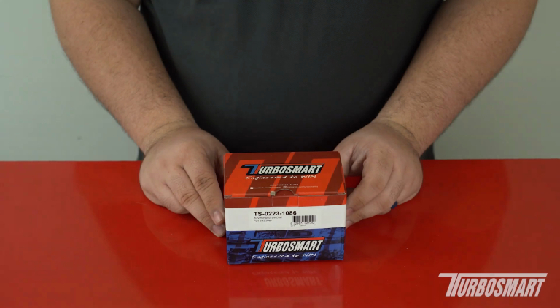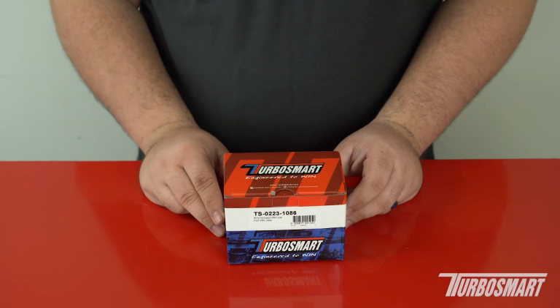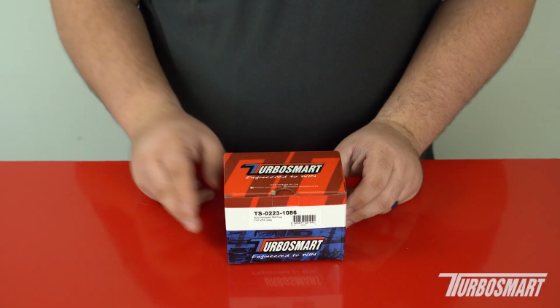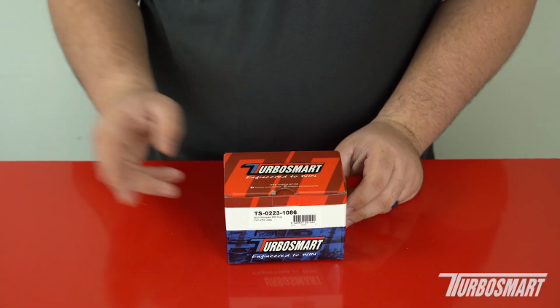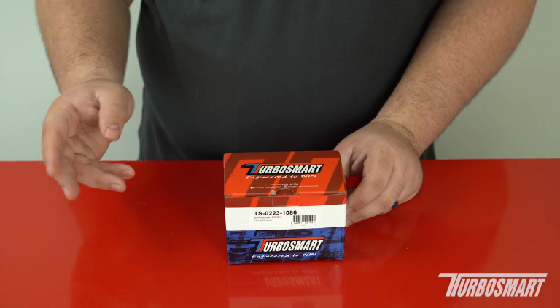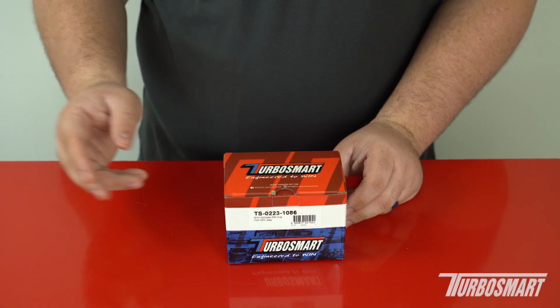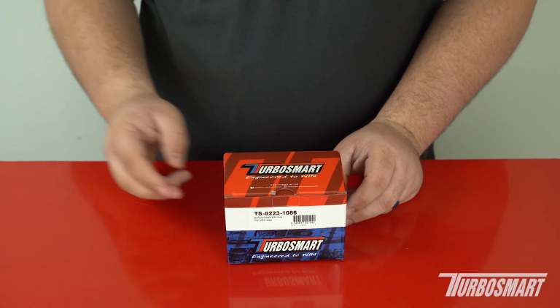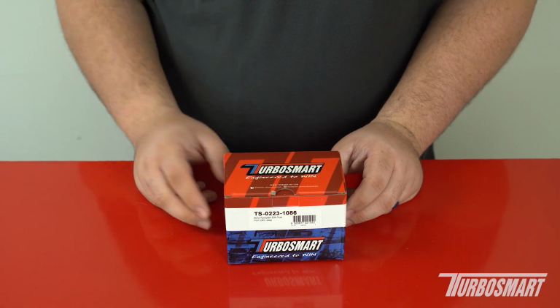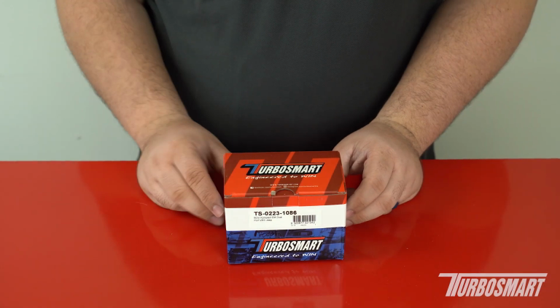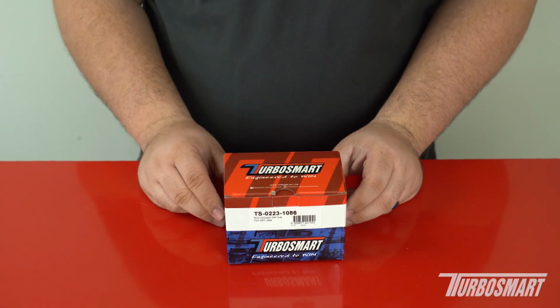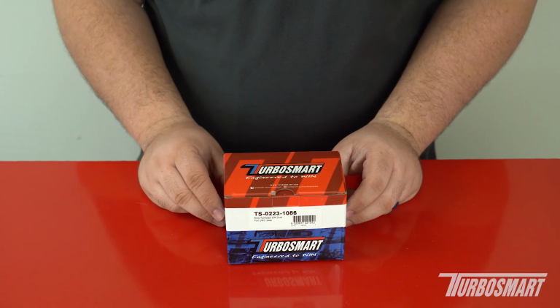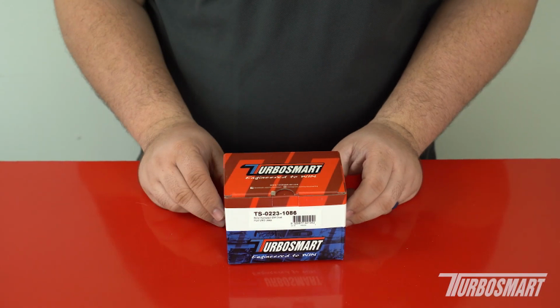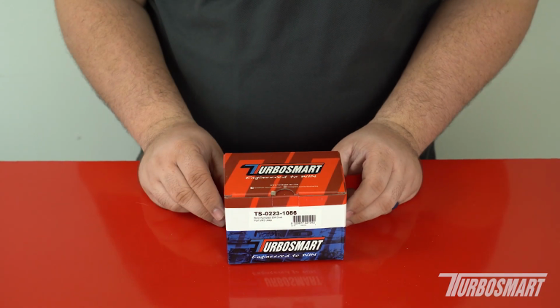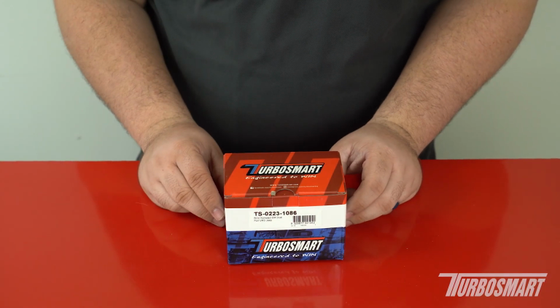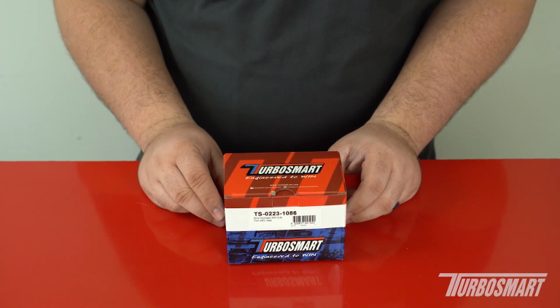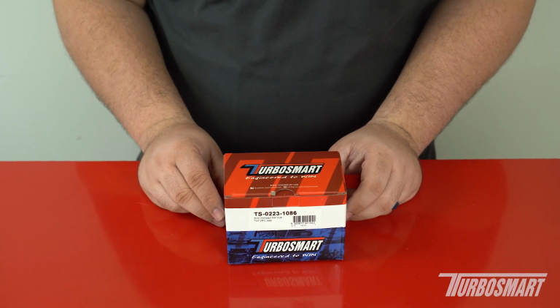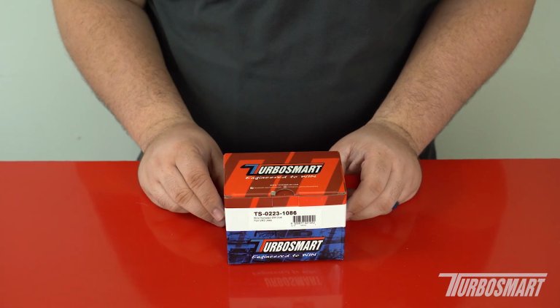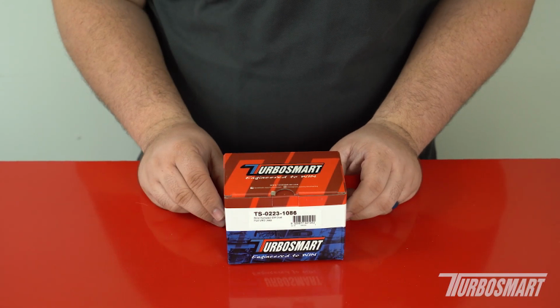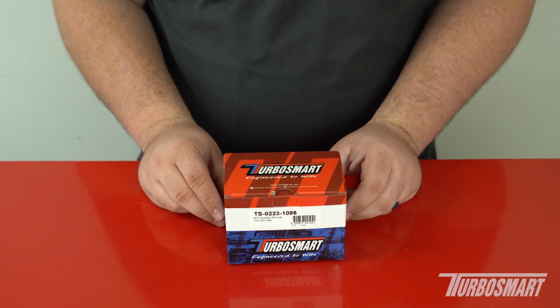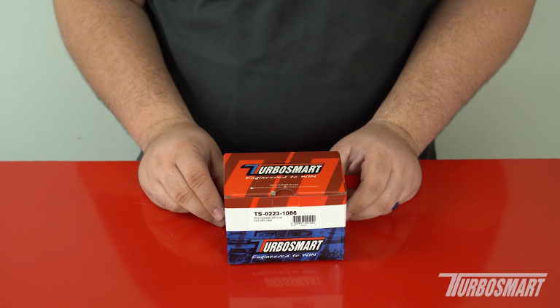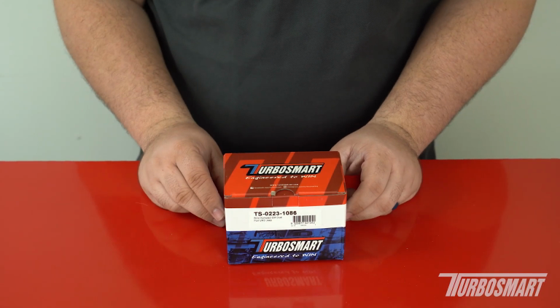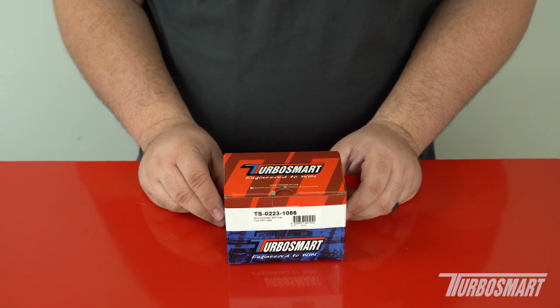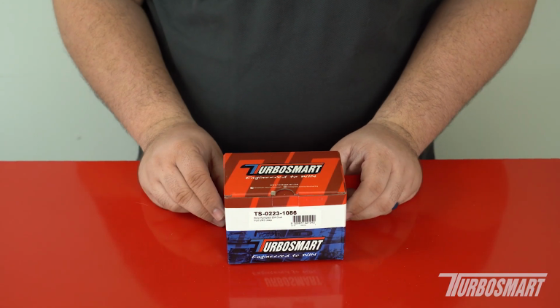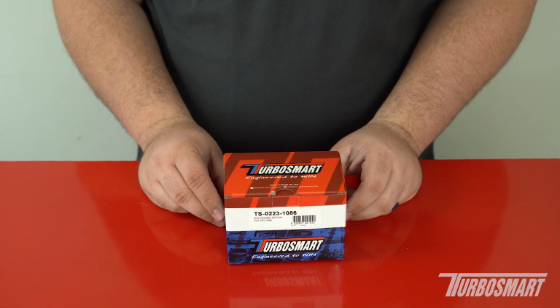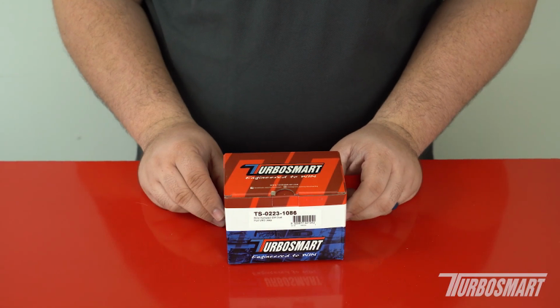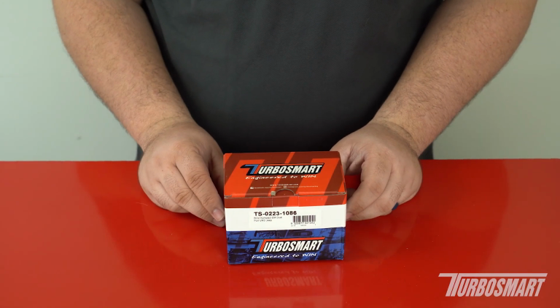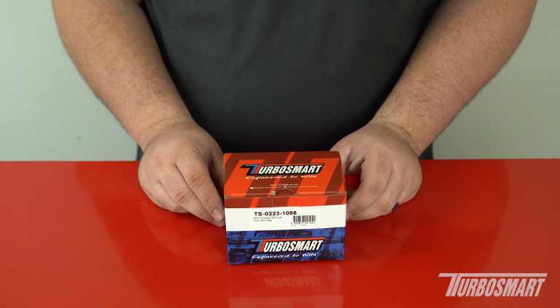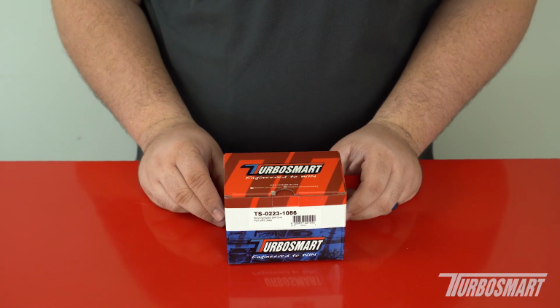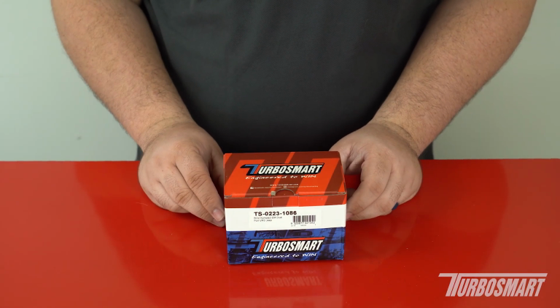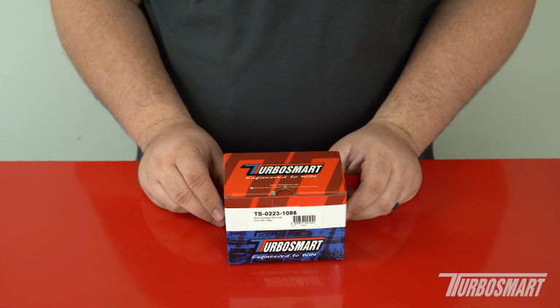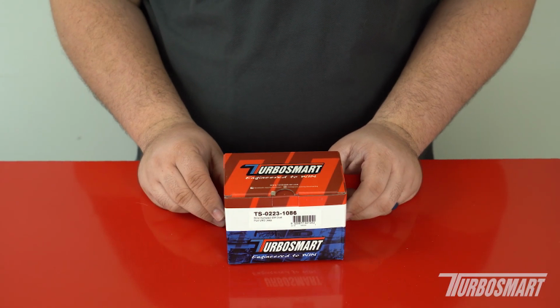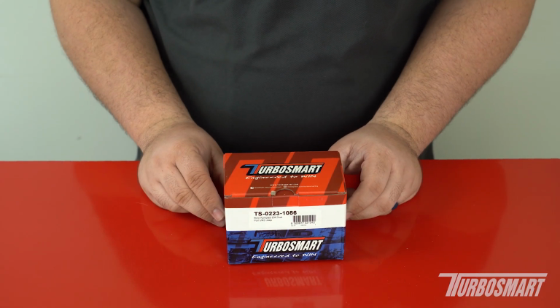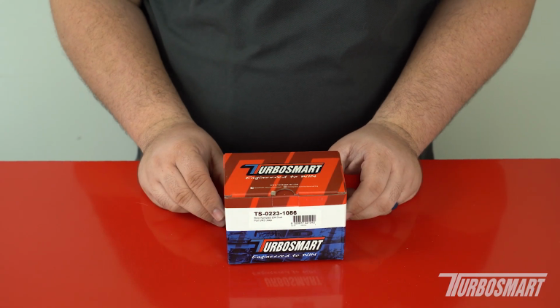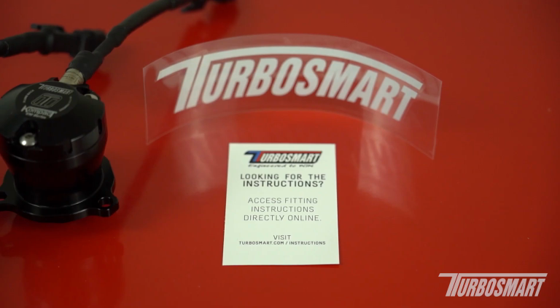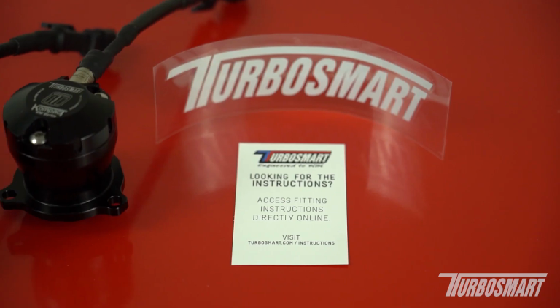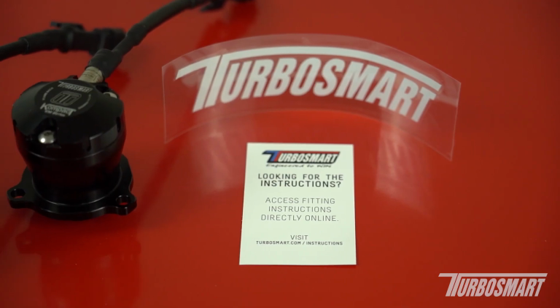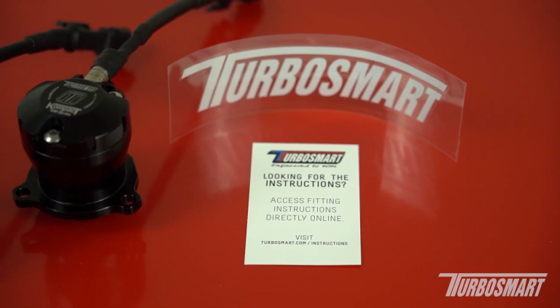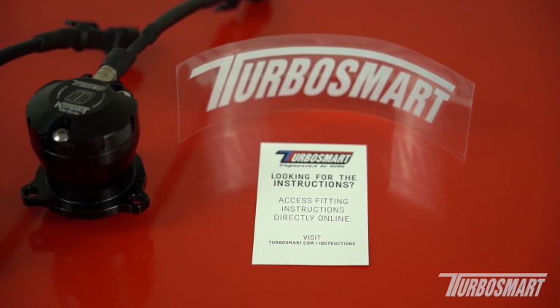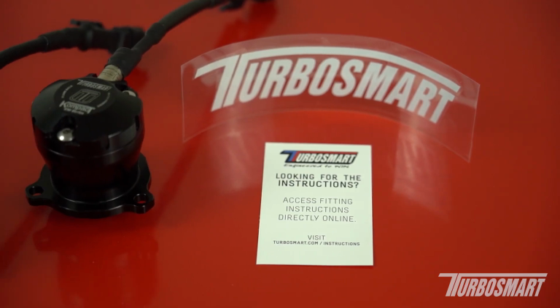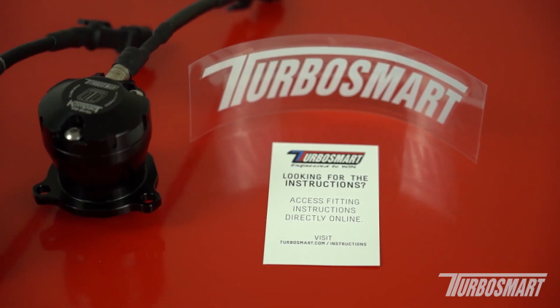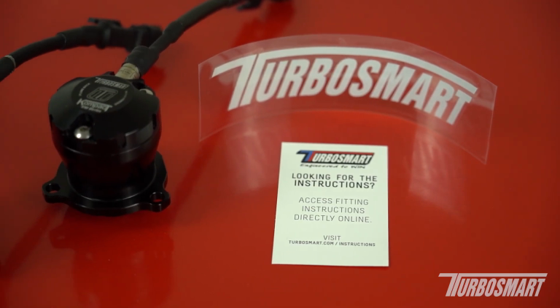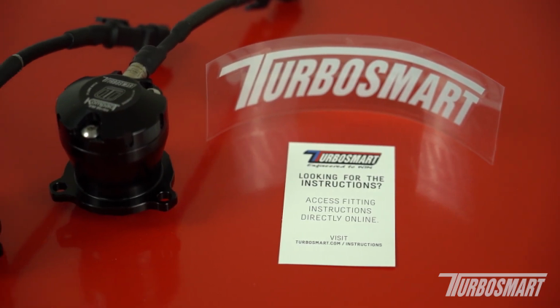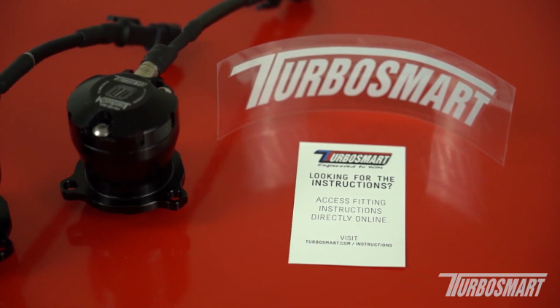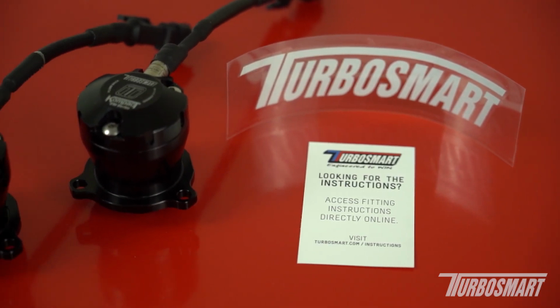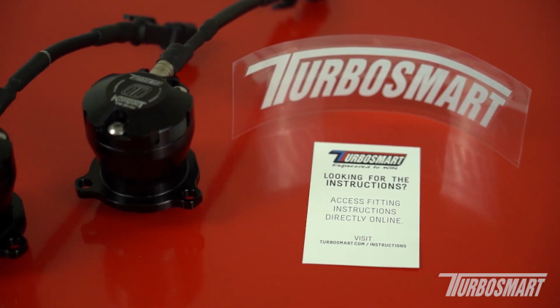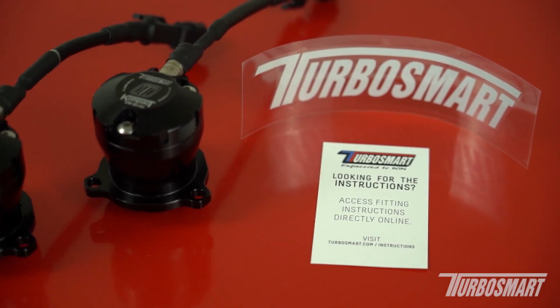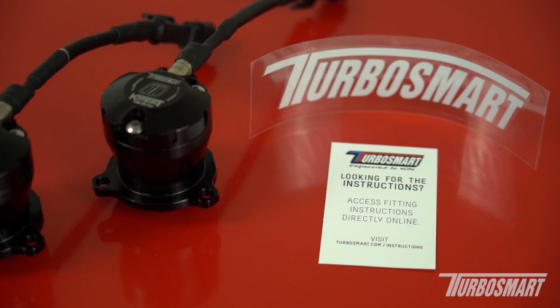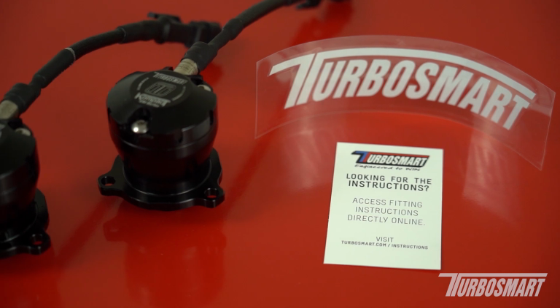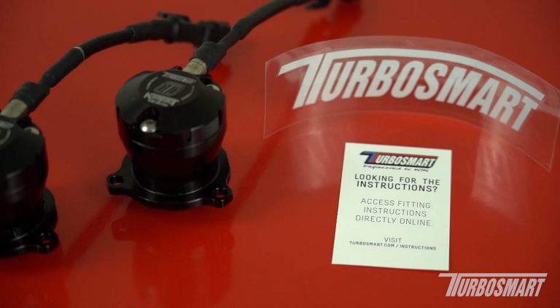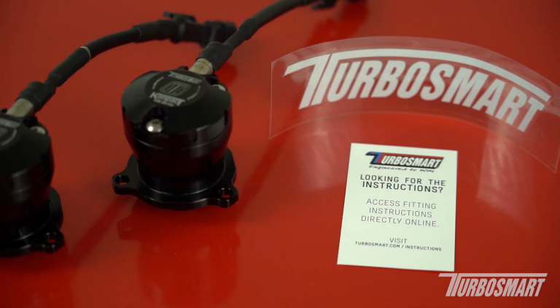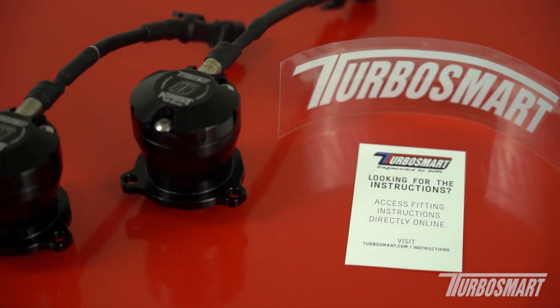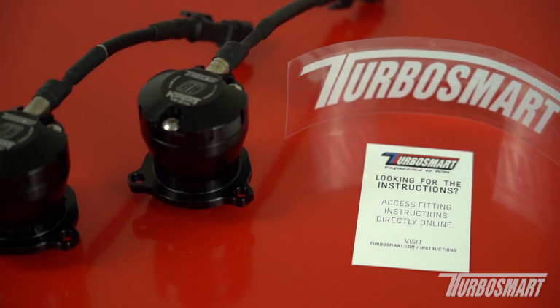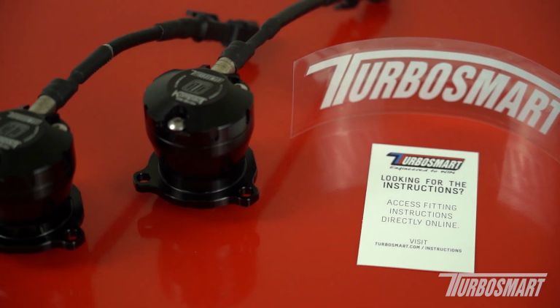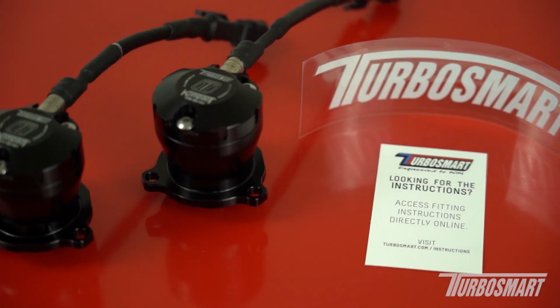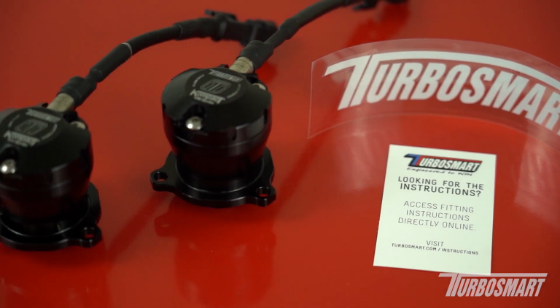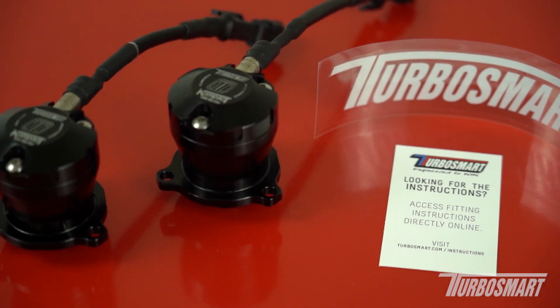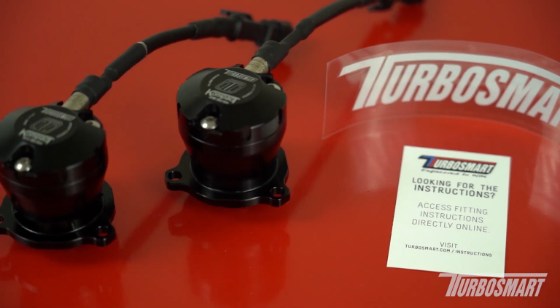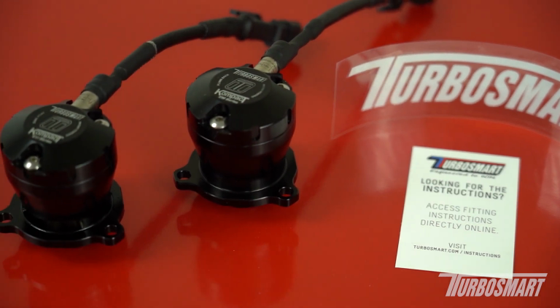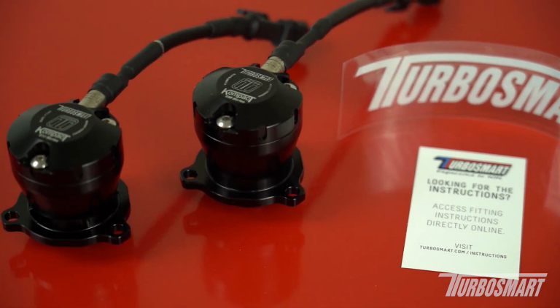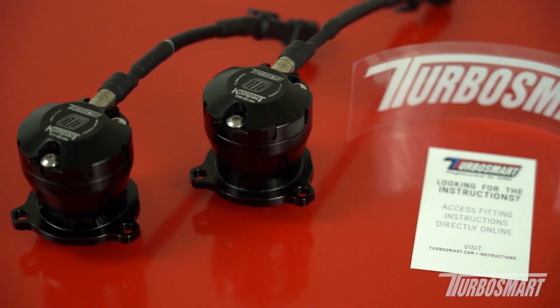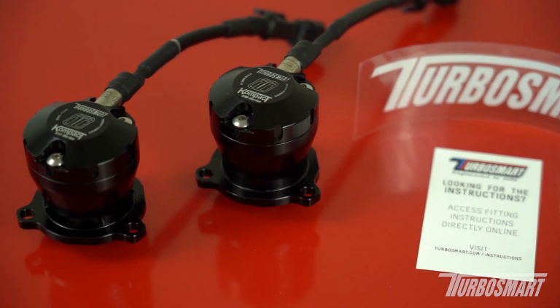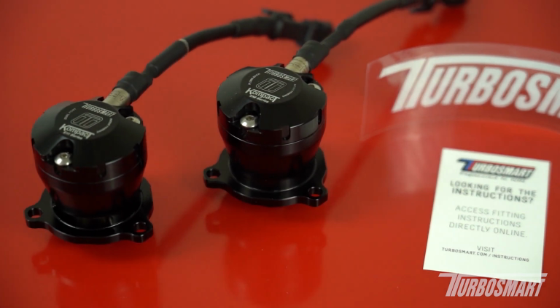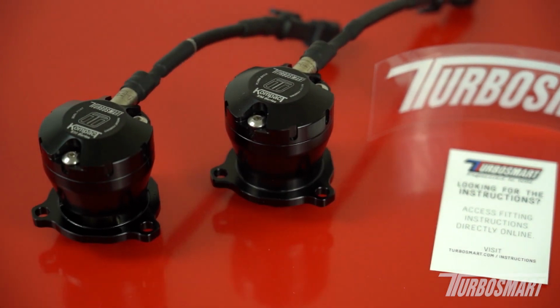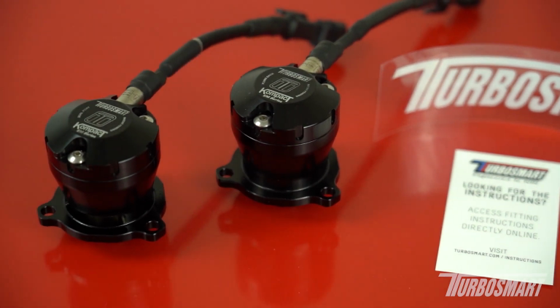Hello everyone, my name is Richard, and today I'm going to show you how to install our compact EM valve on Jeep JLs with a 2.0 turbo option.